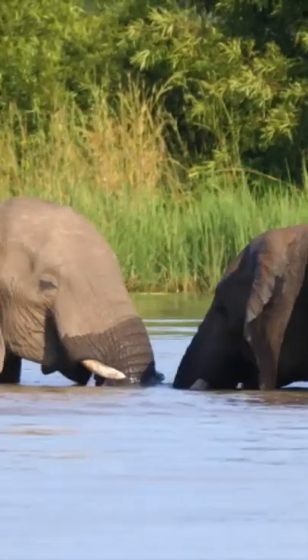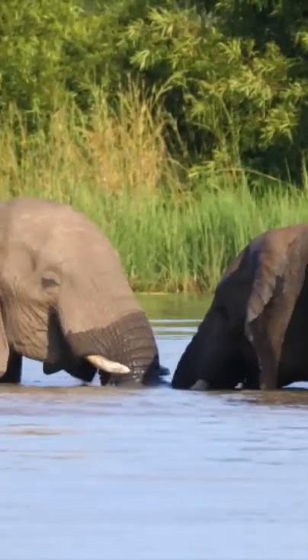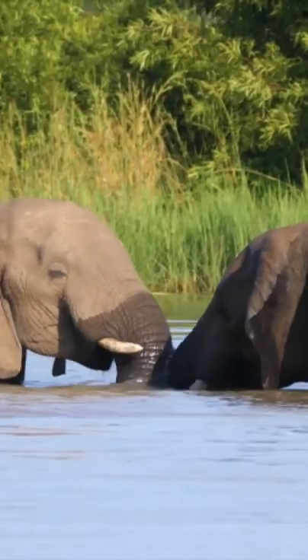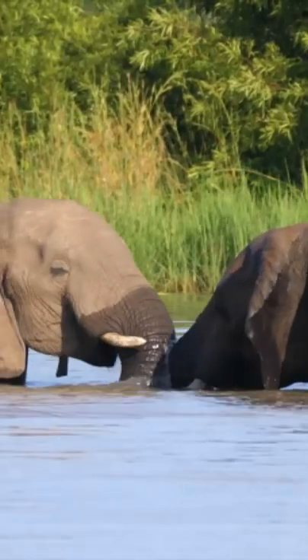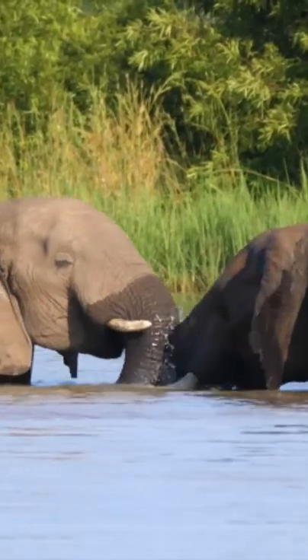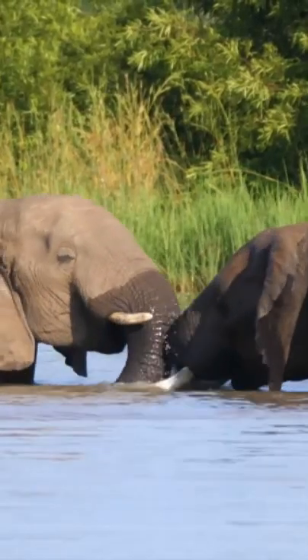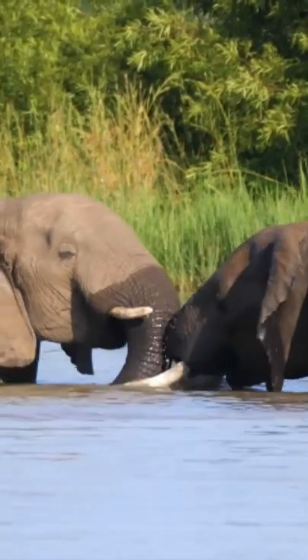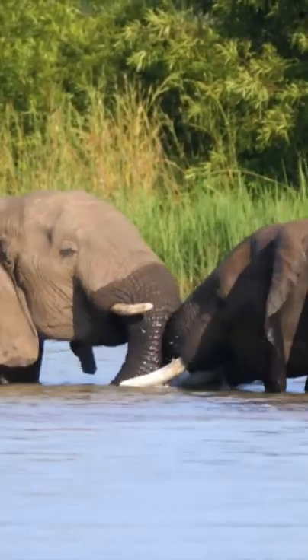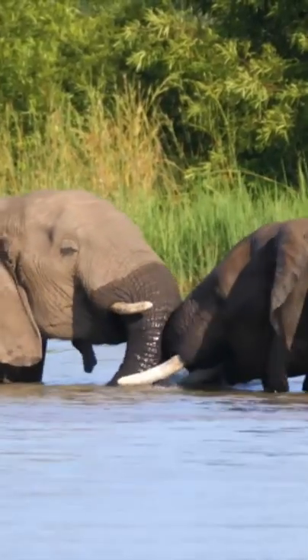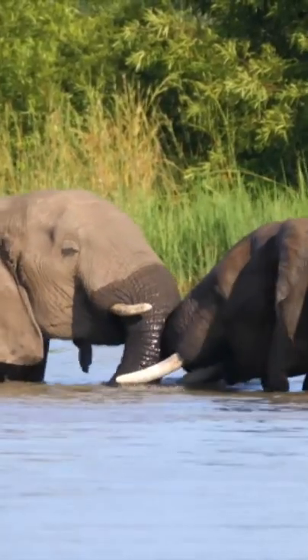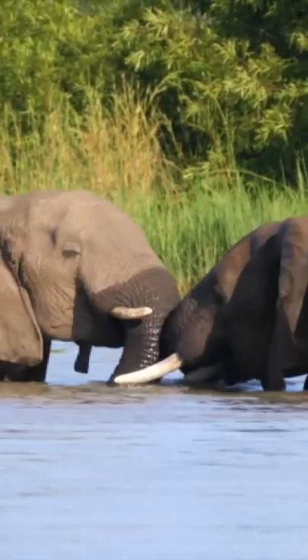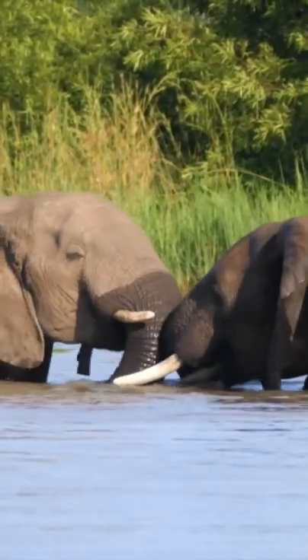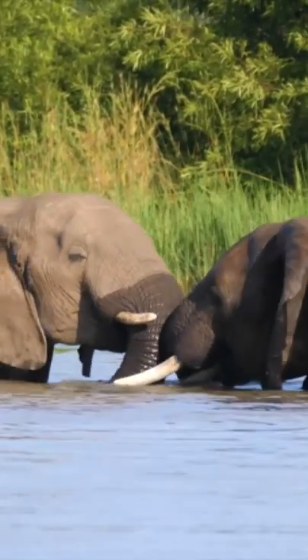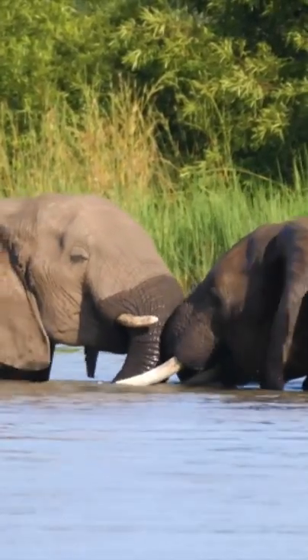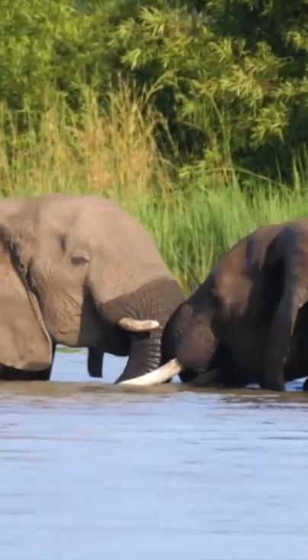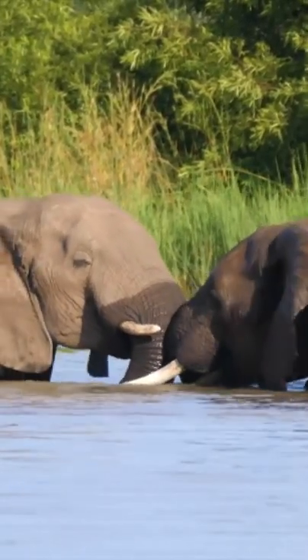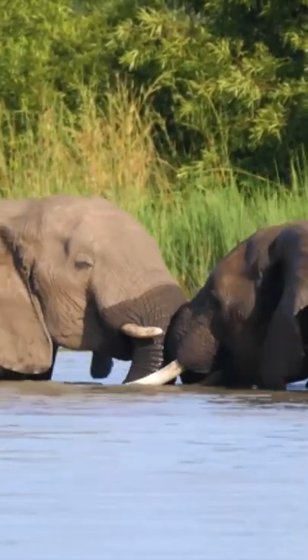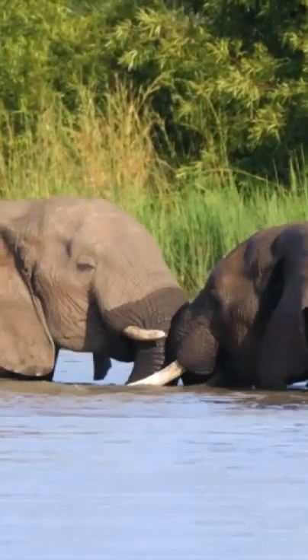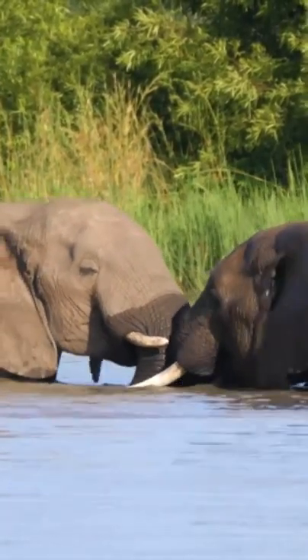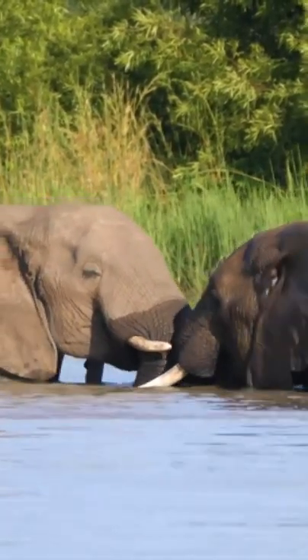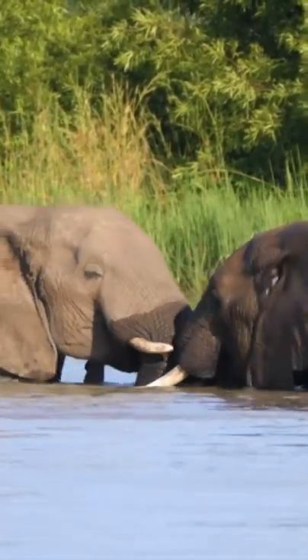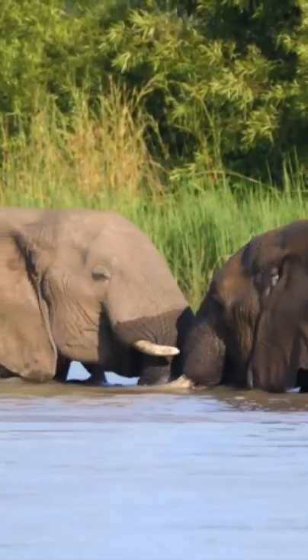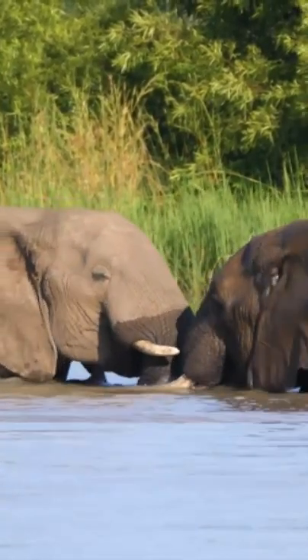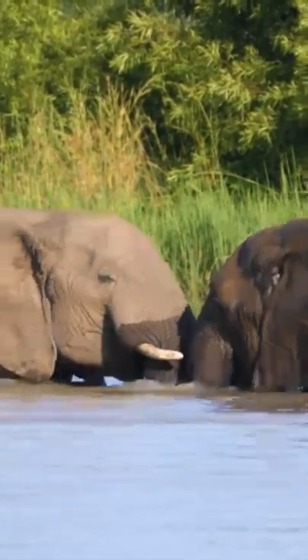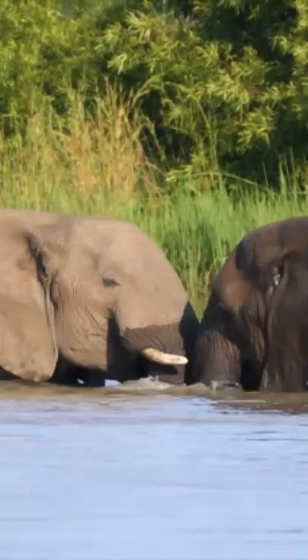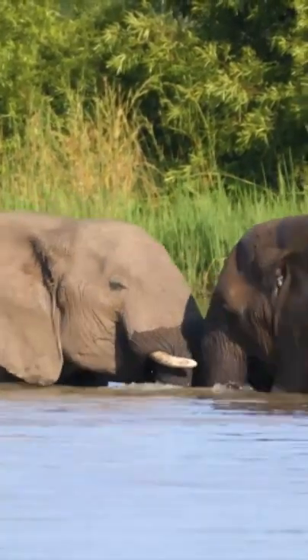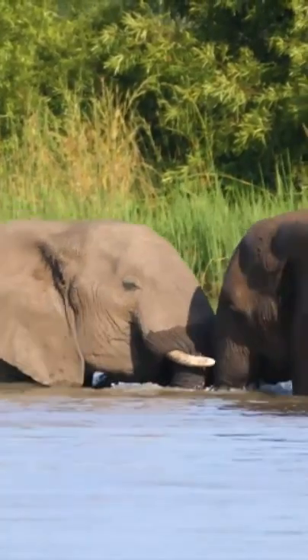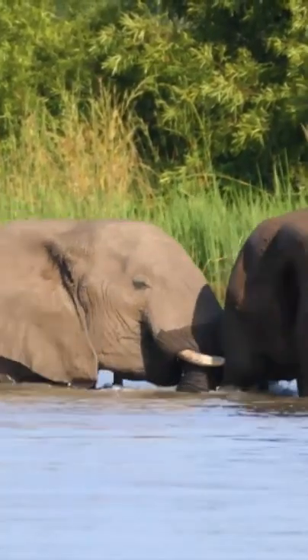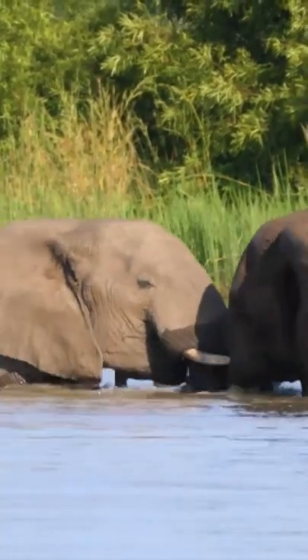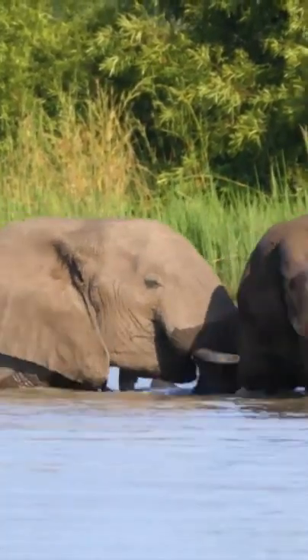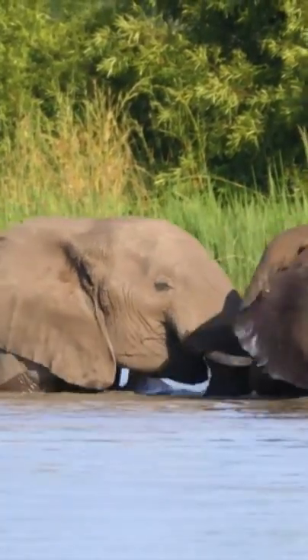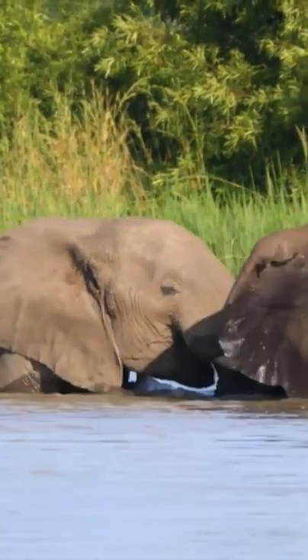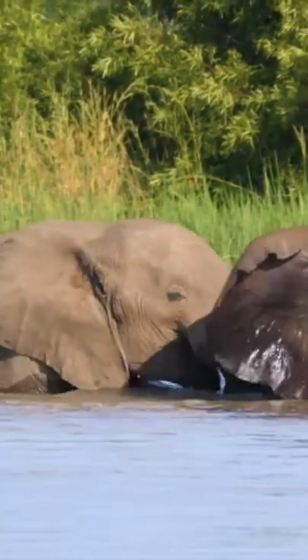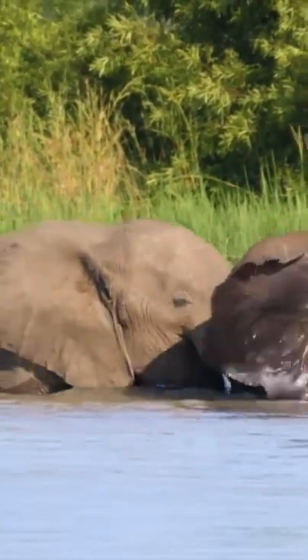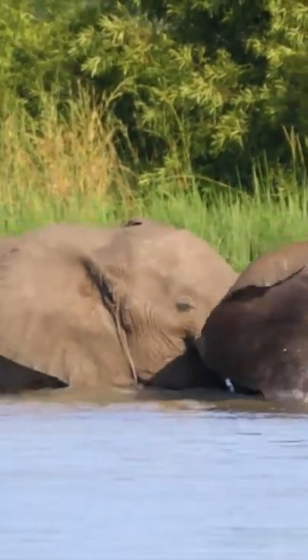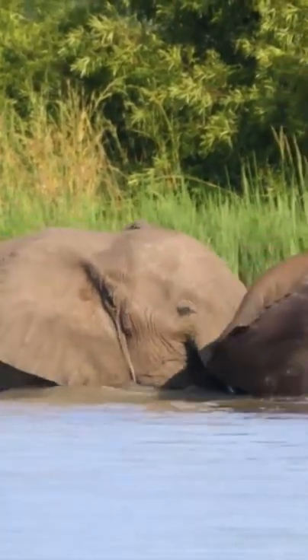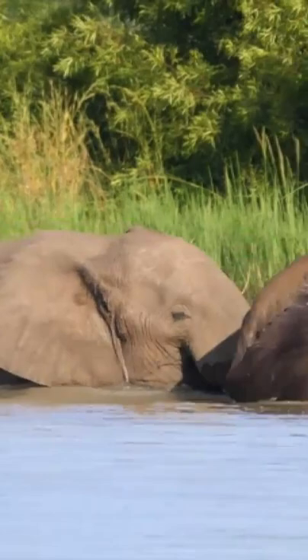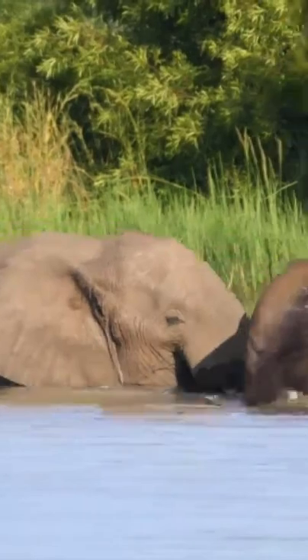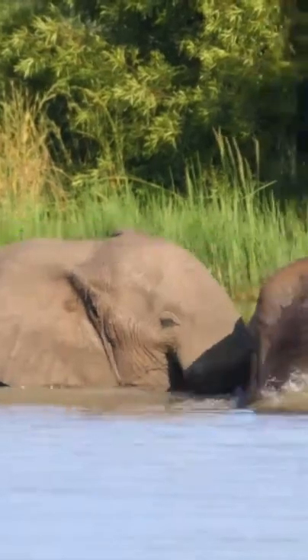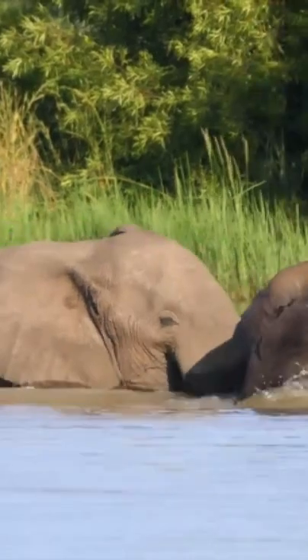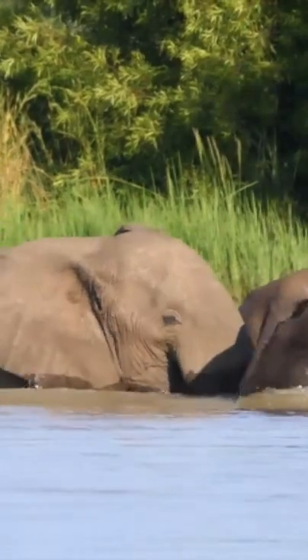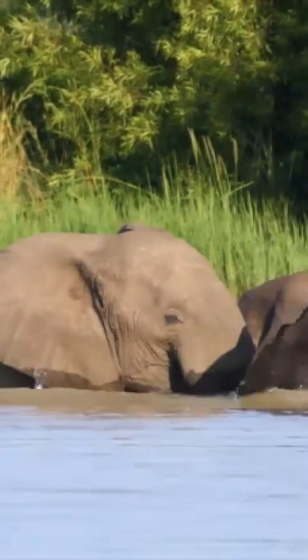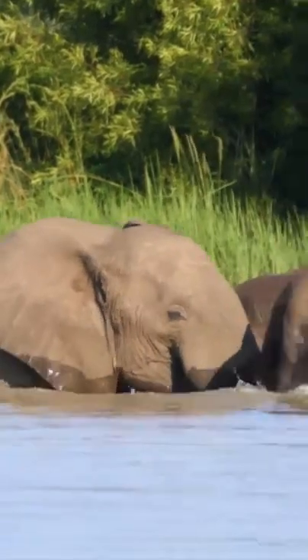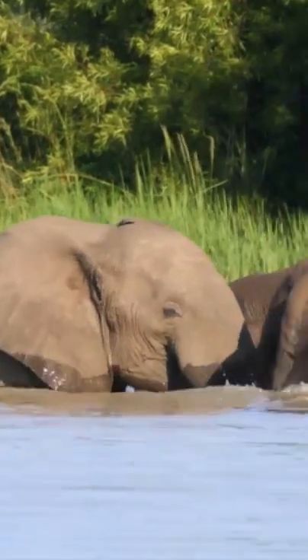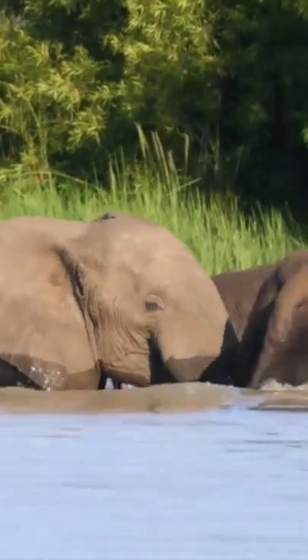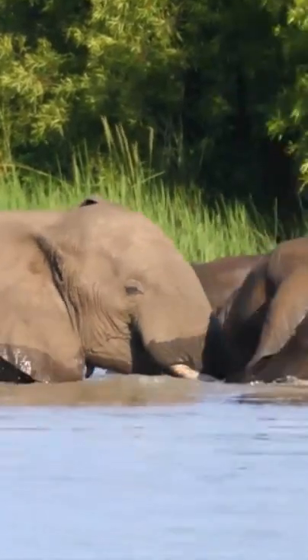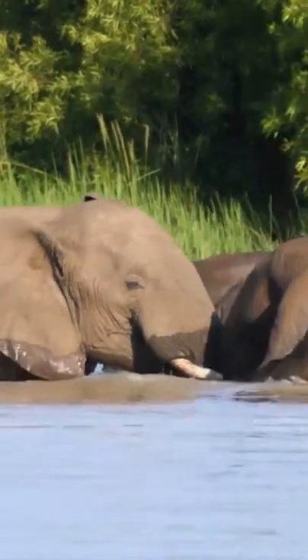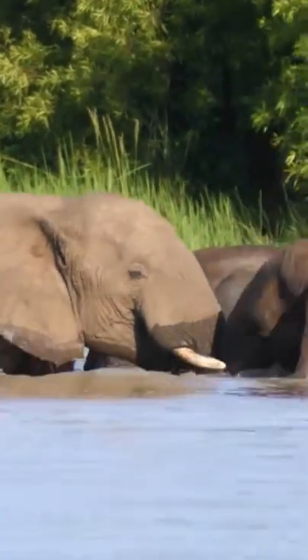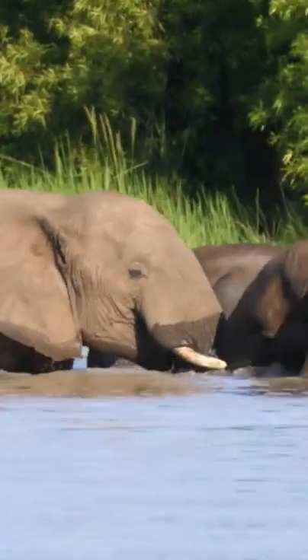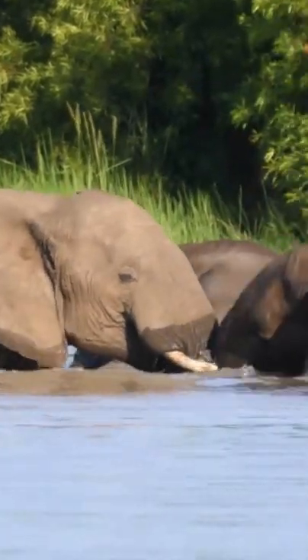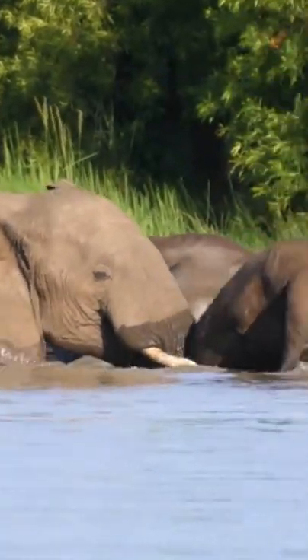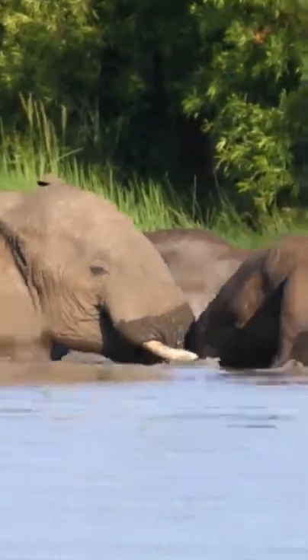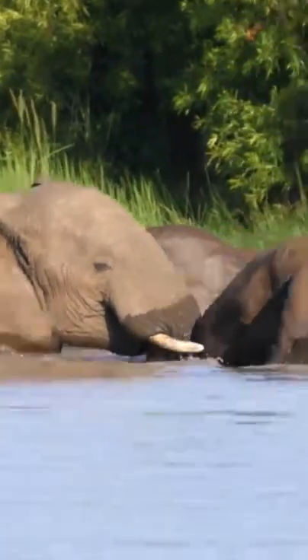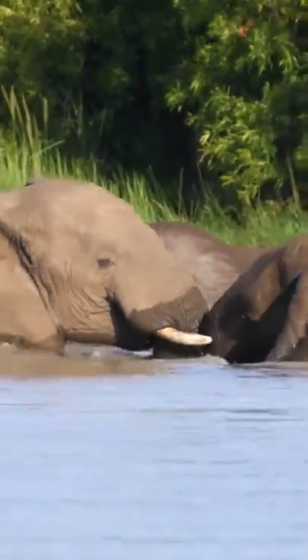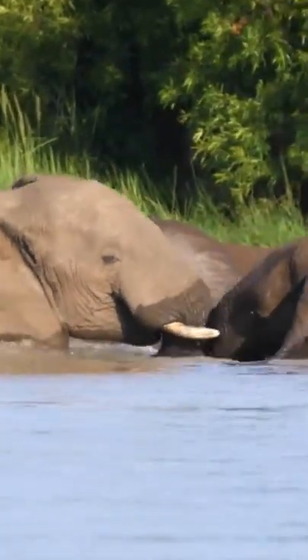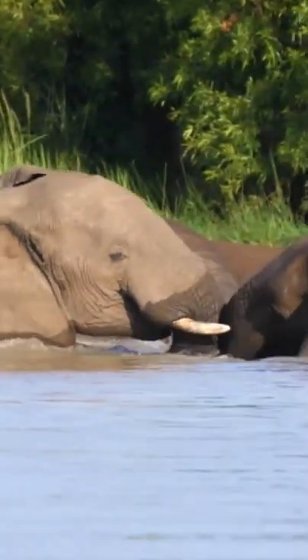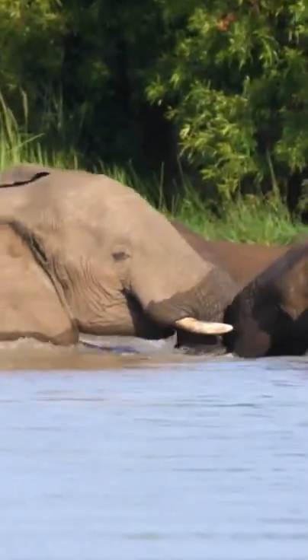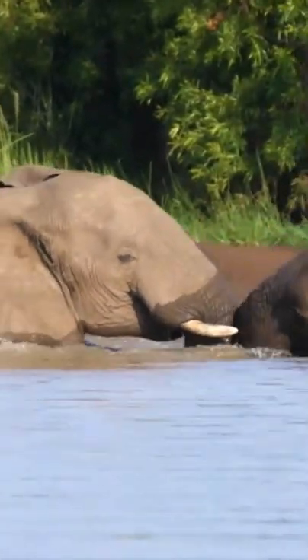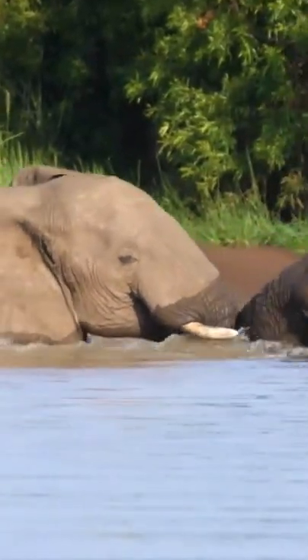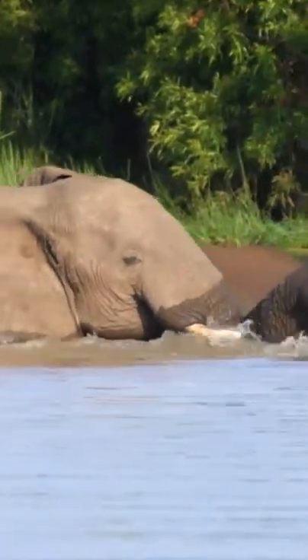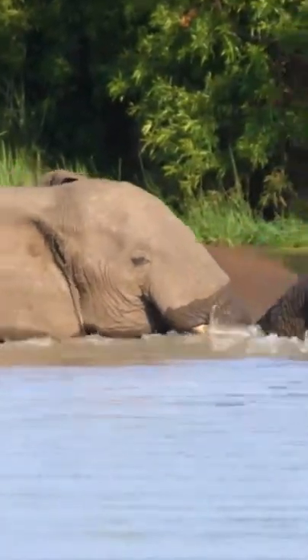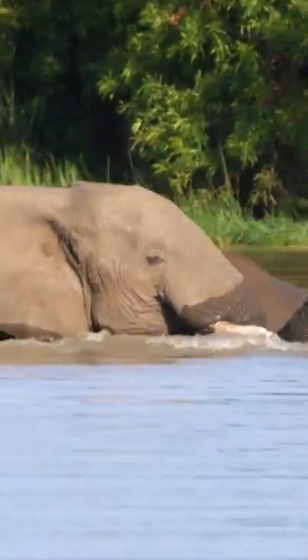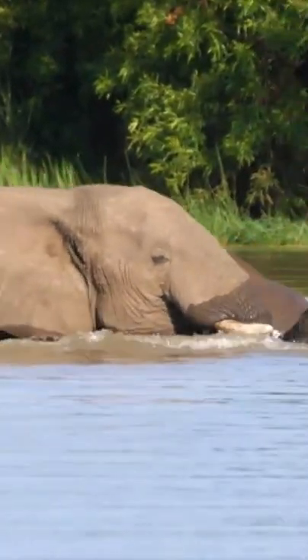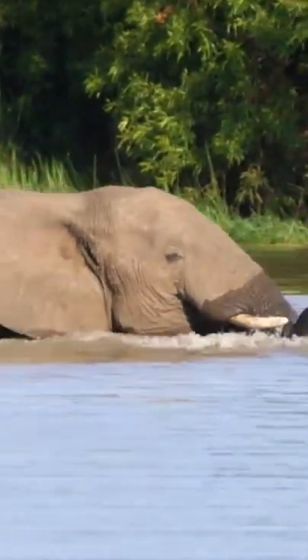Top questions answered about the African elephant. They are the largest land animals on earth and they also have the biggest brain.